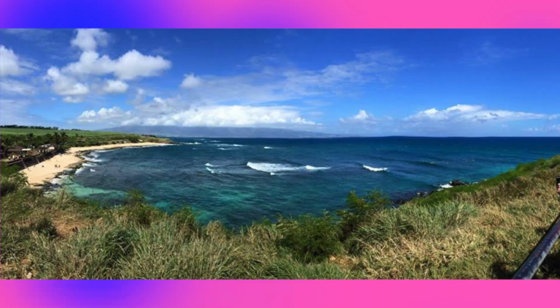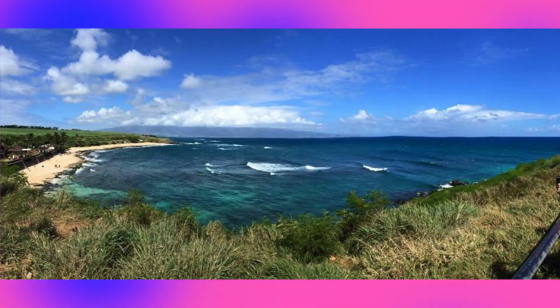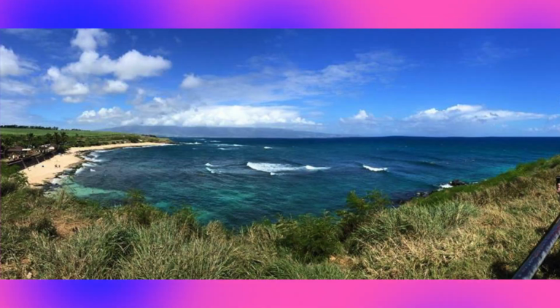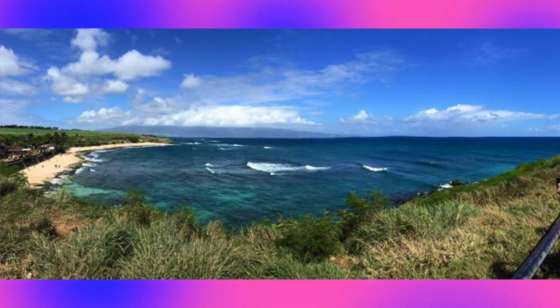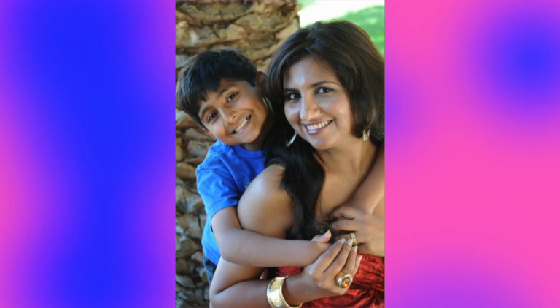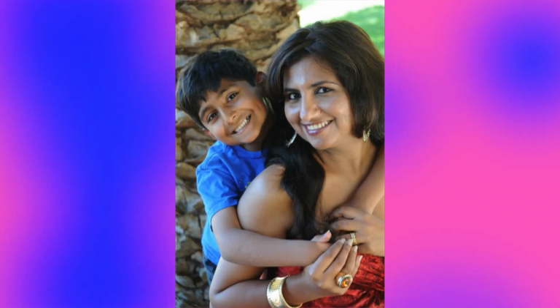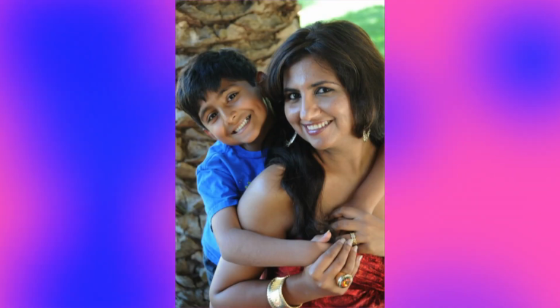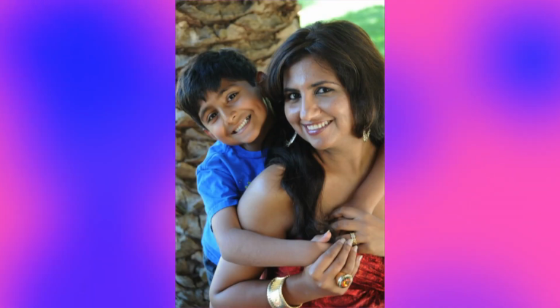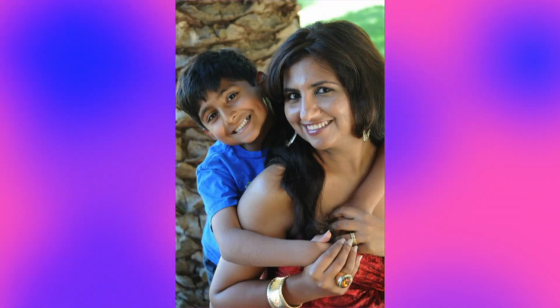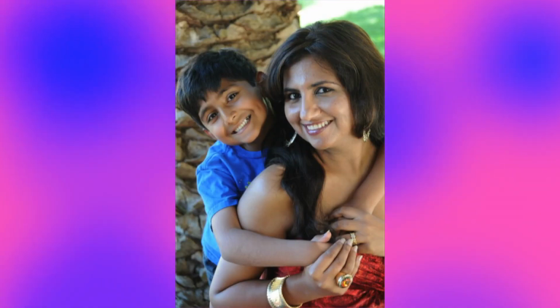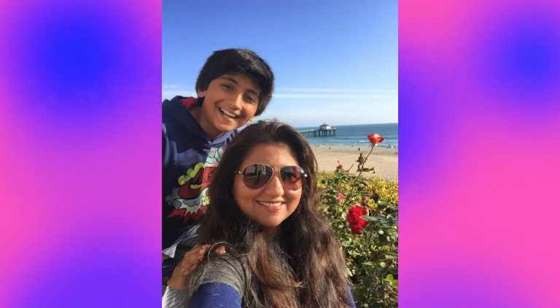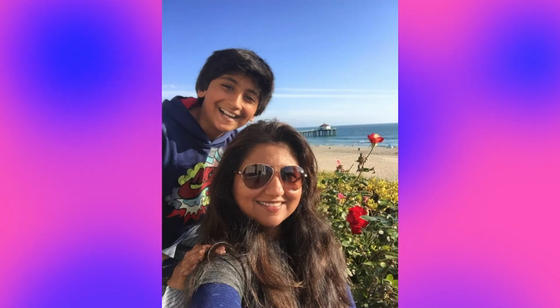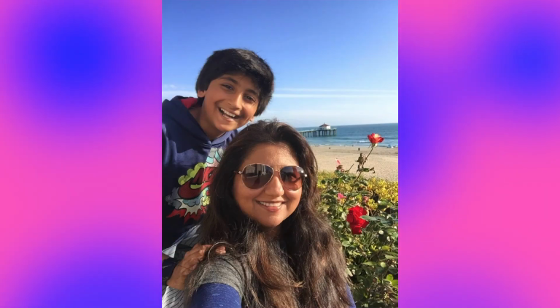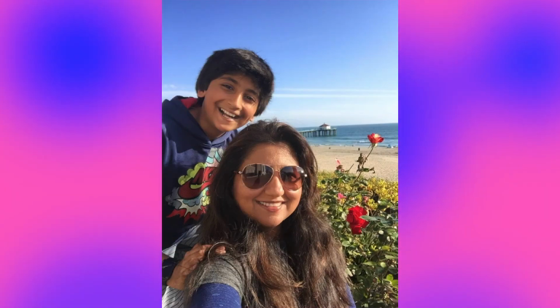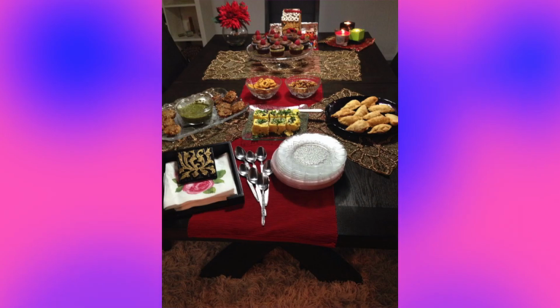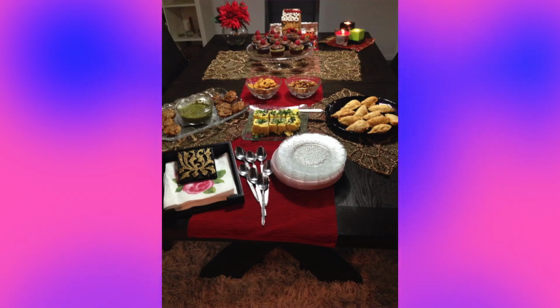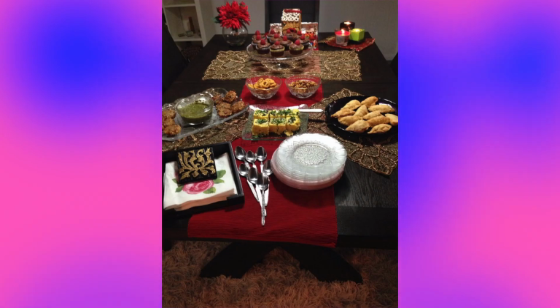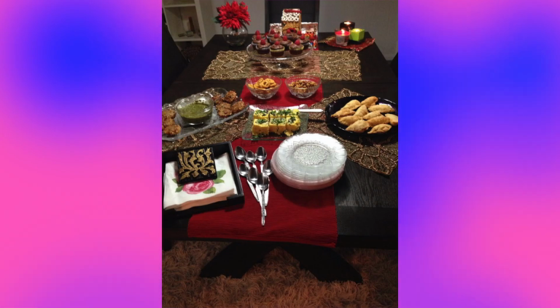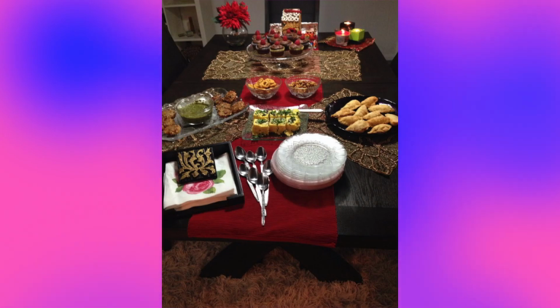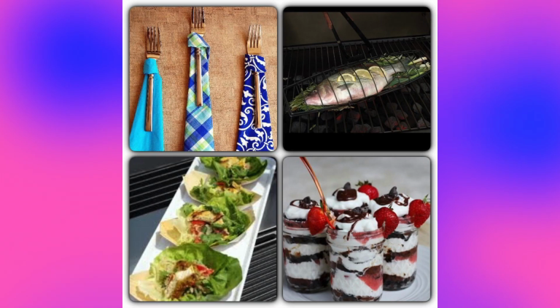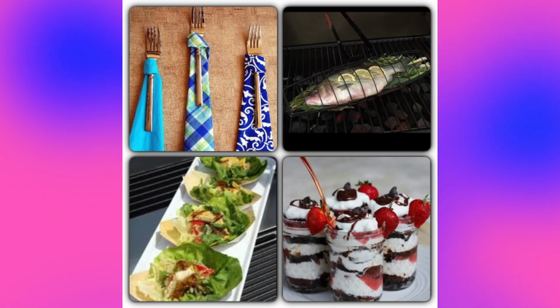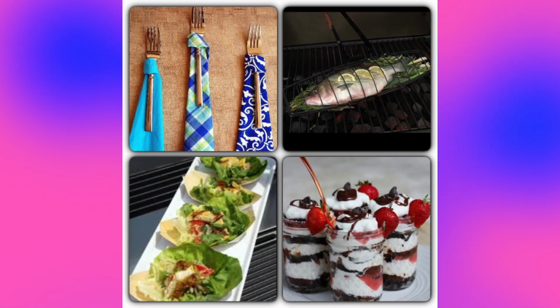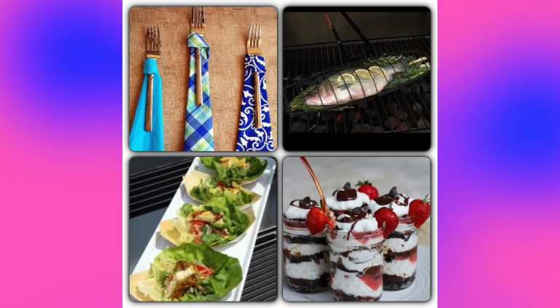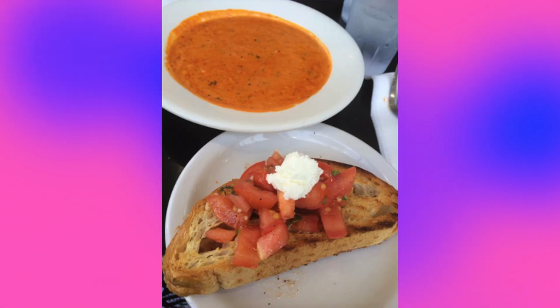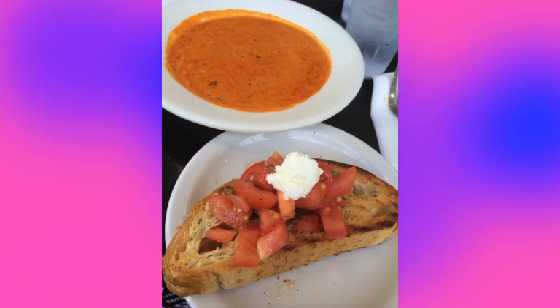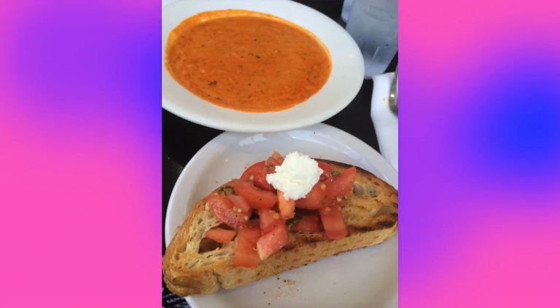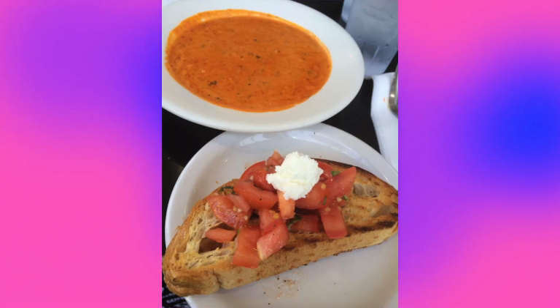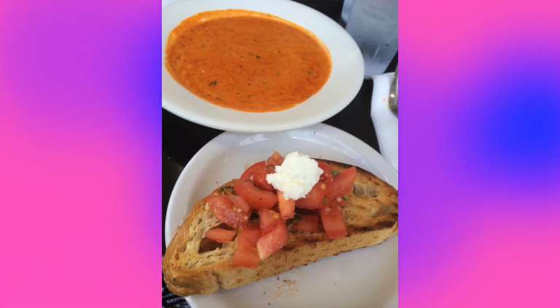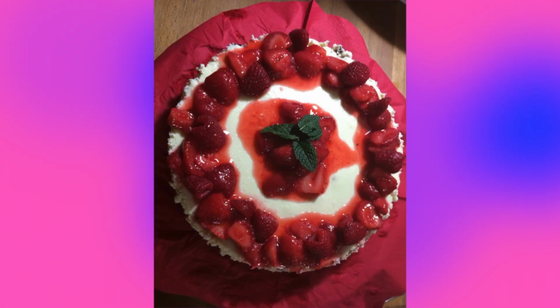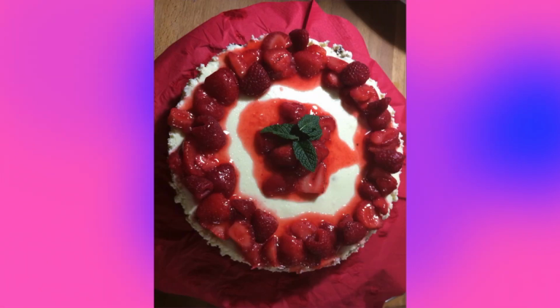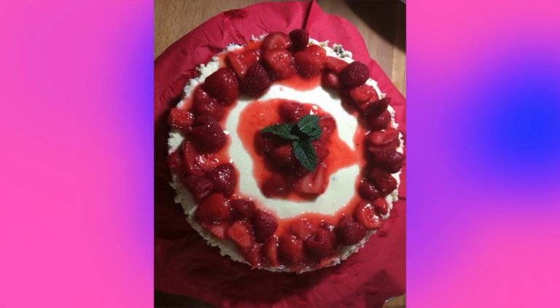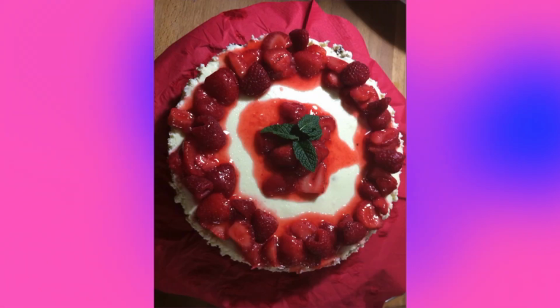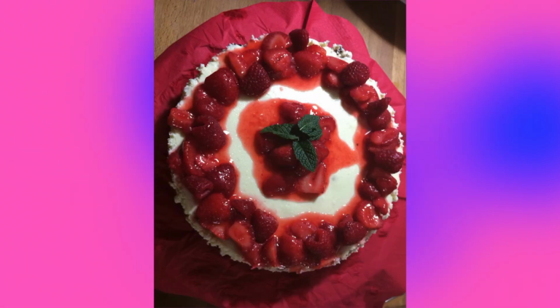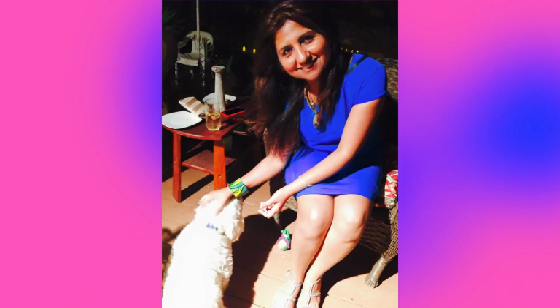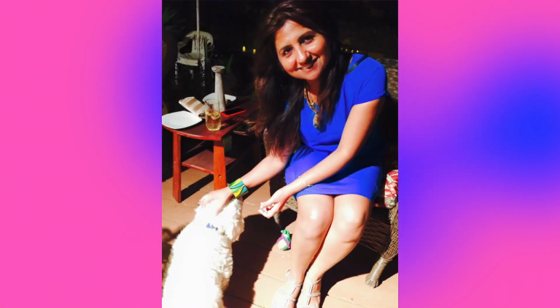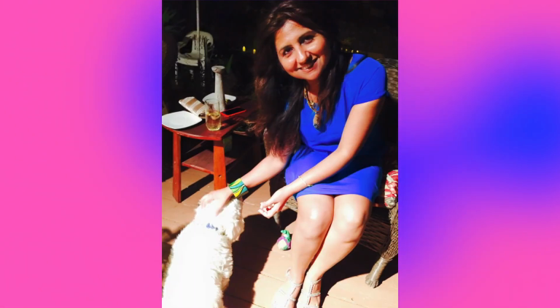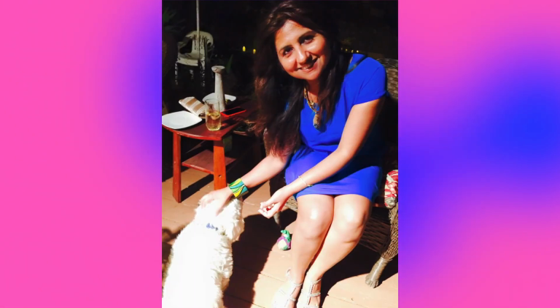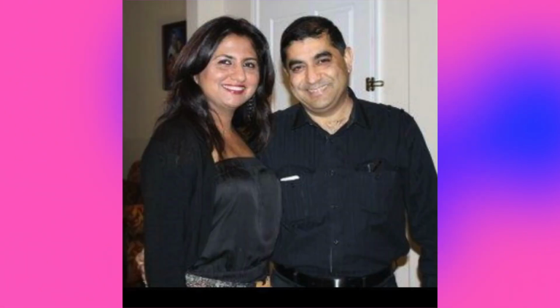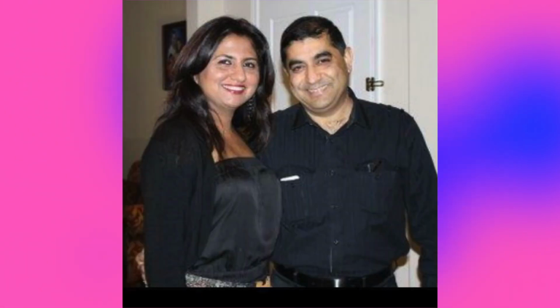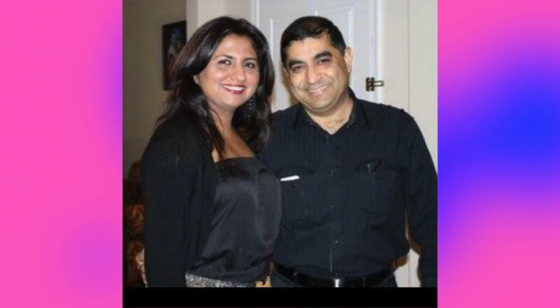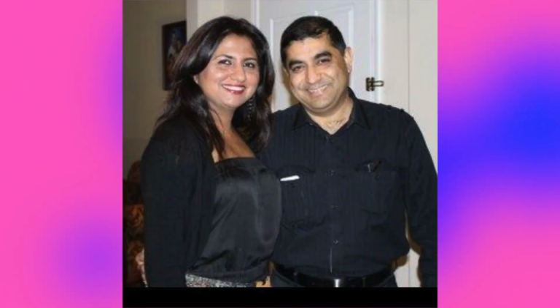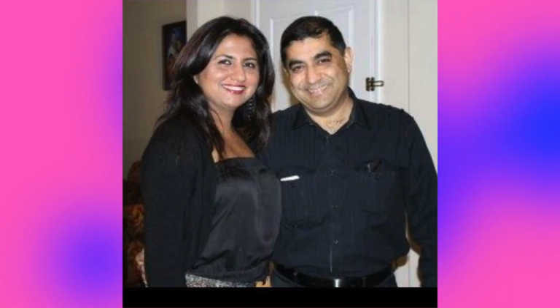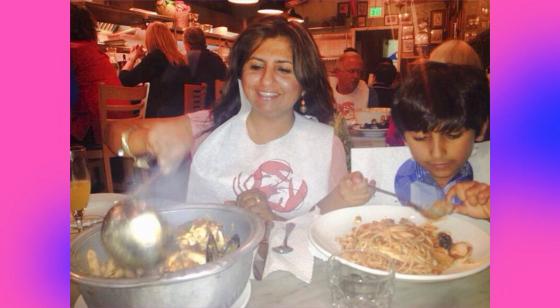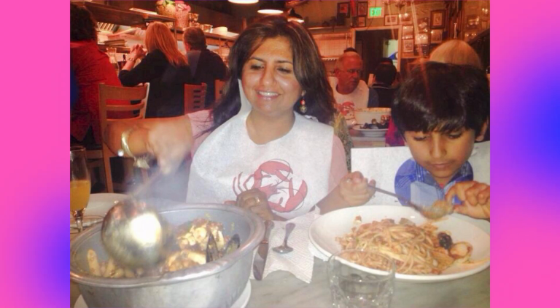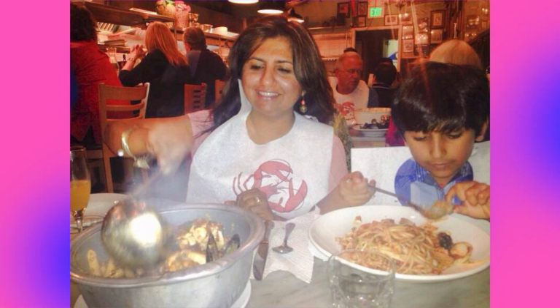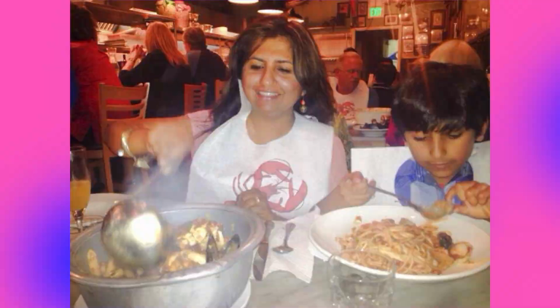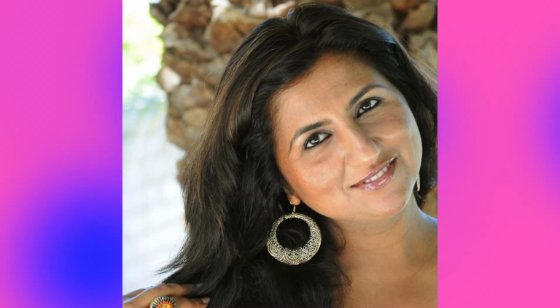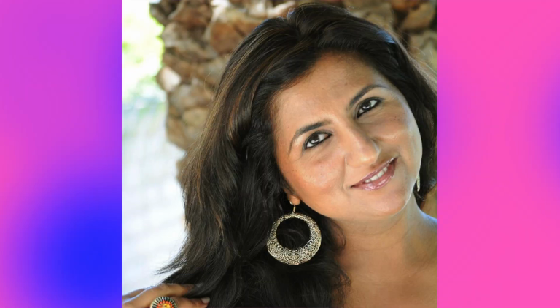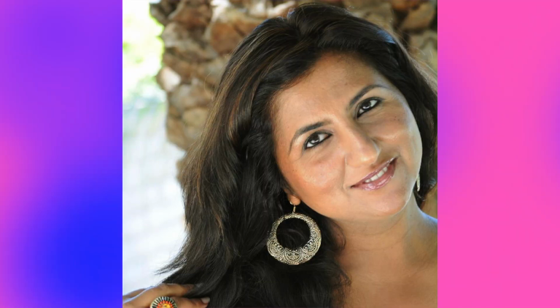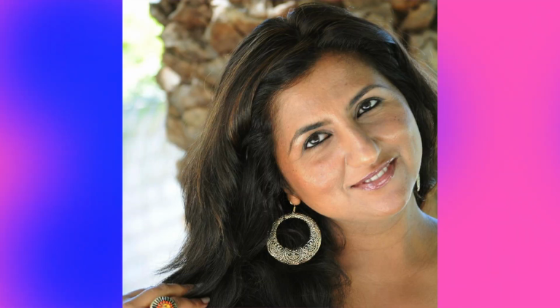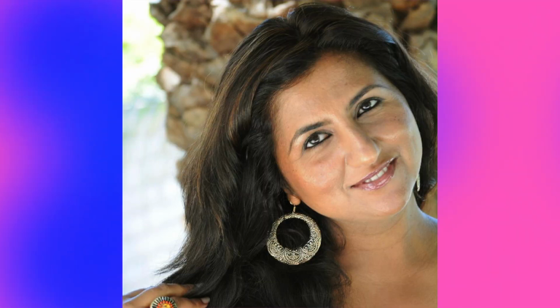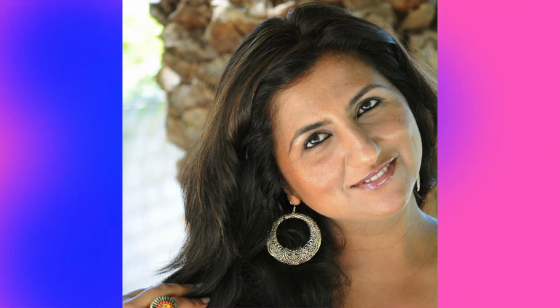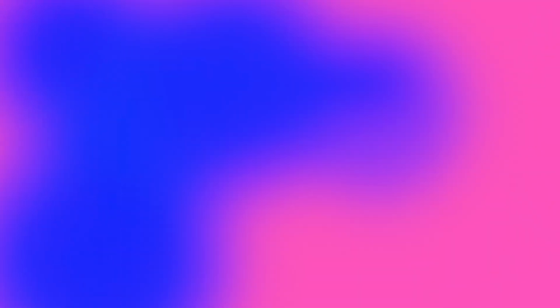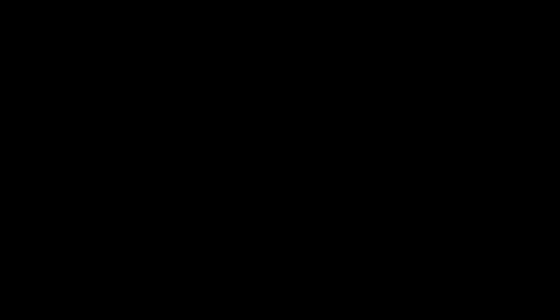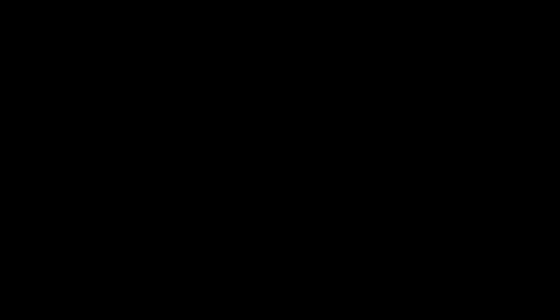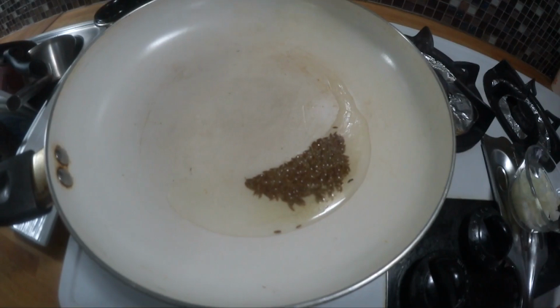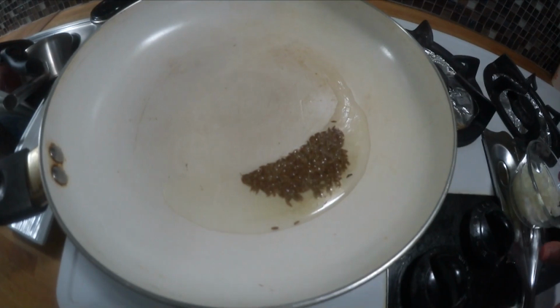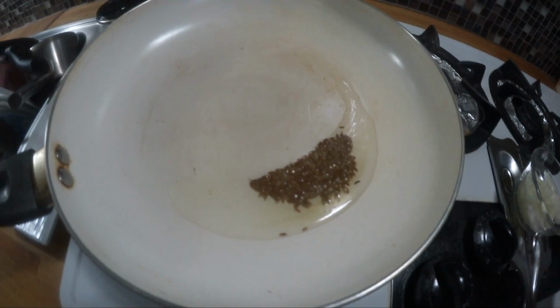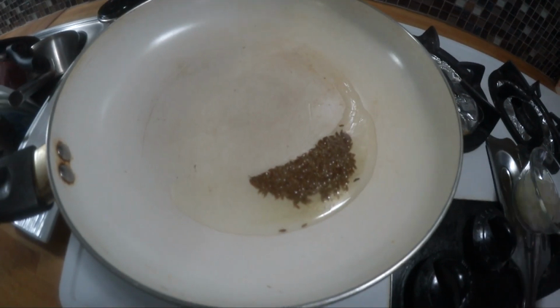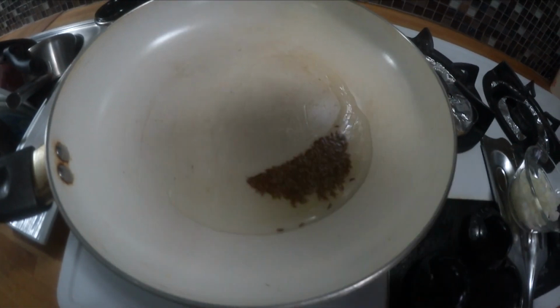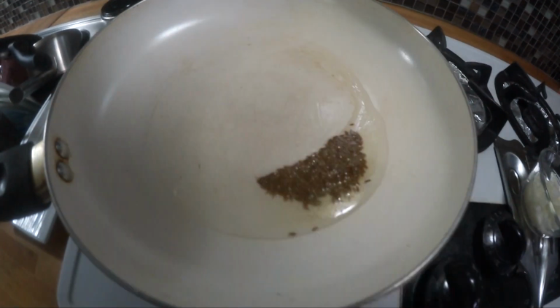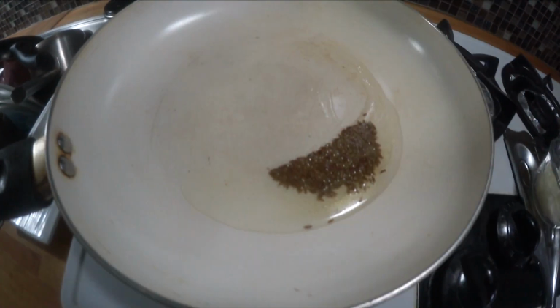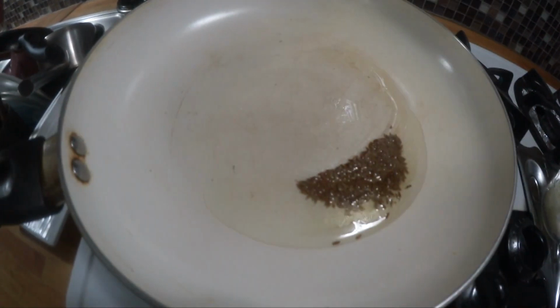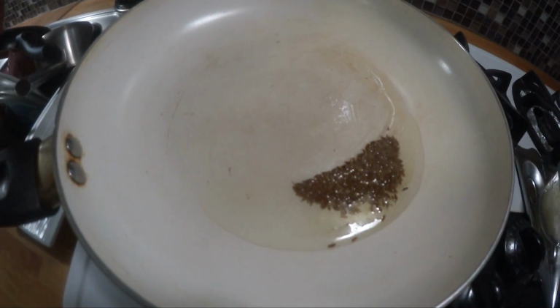Hello, this is Charu at home. Welcome to my home. I am going to cook today's samosa pinwheels for you all.